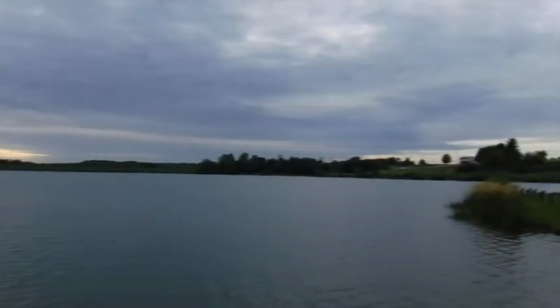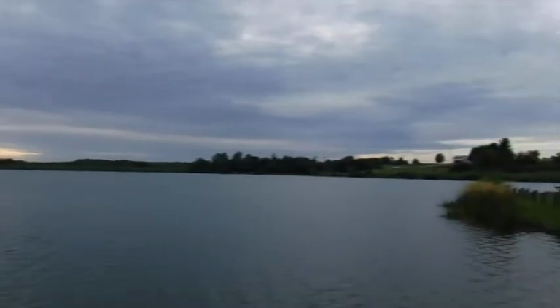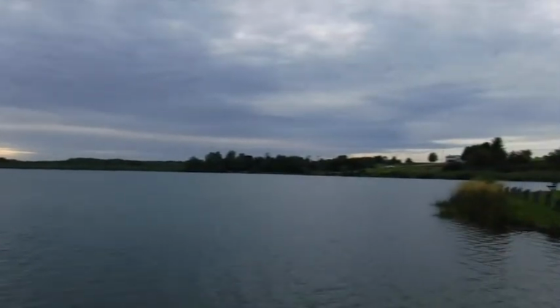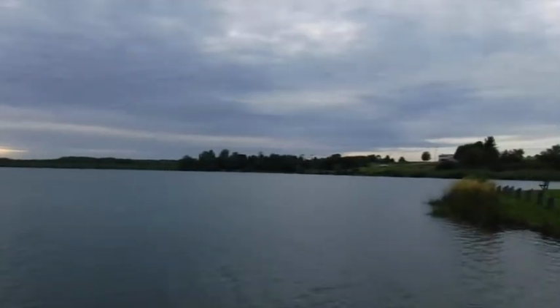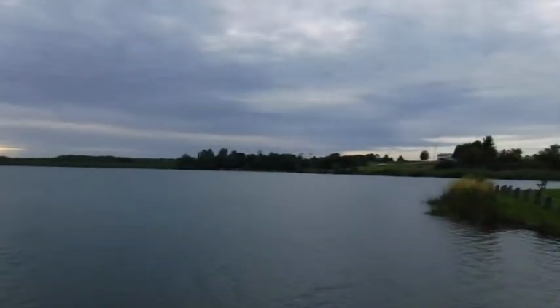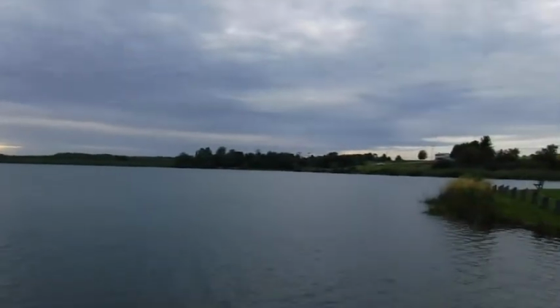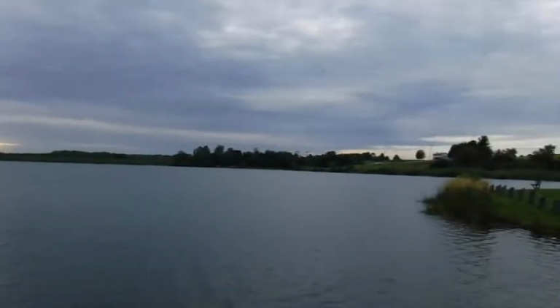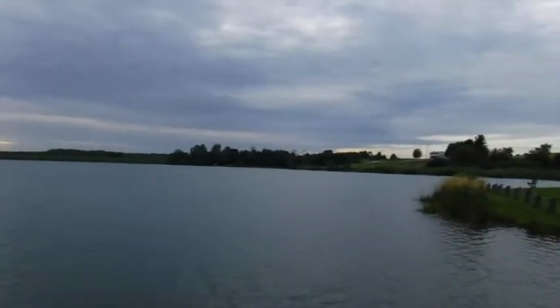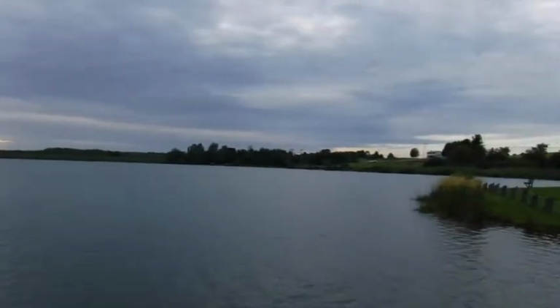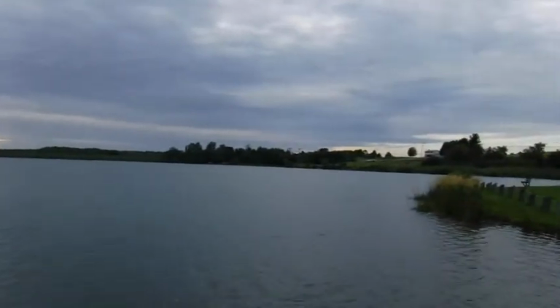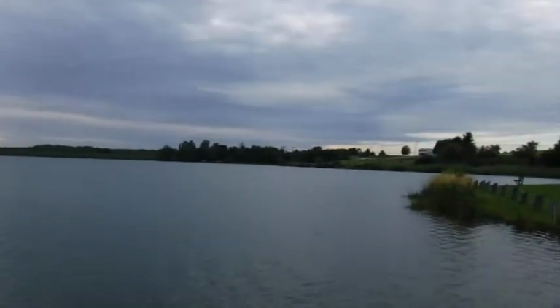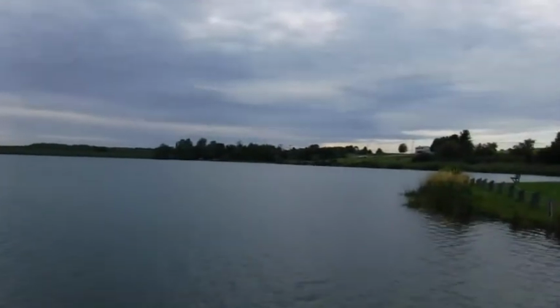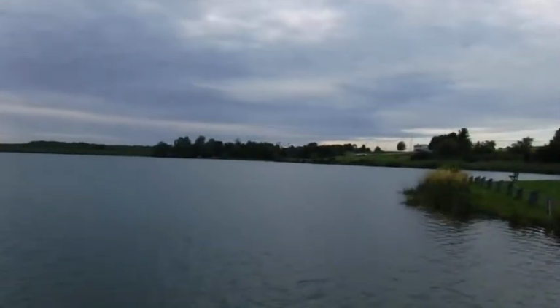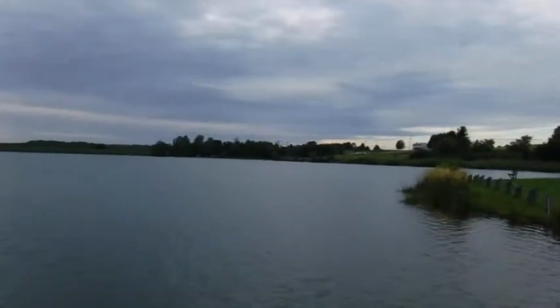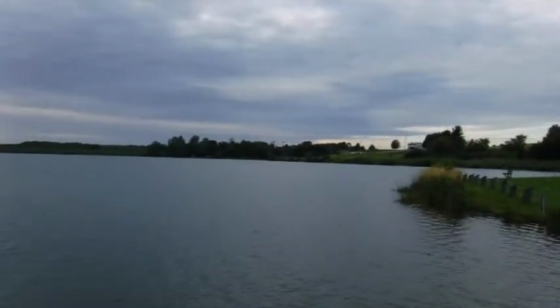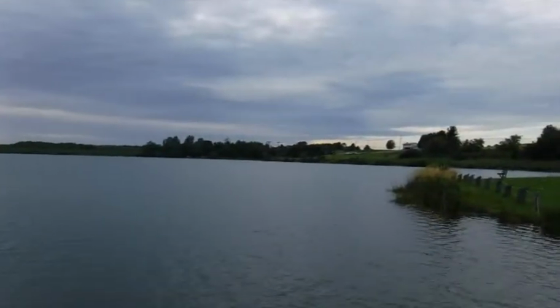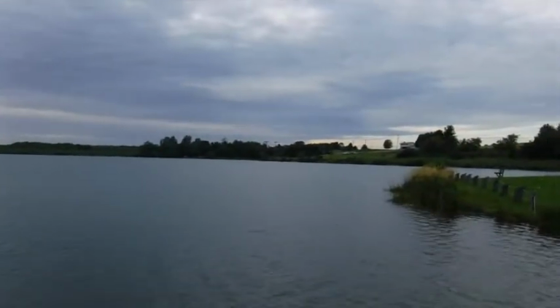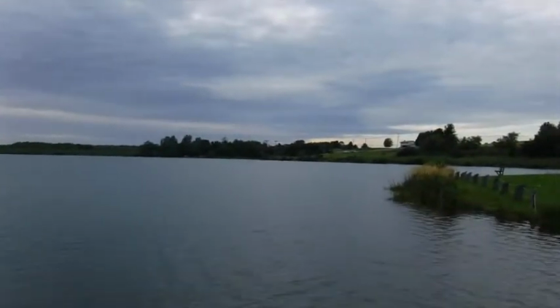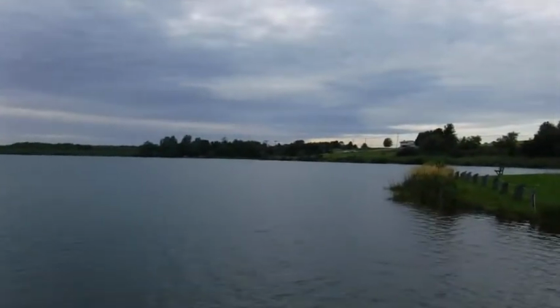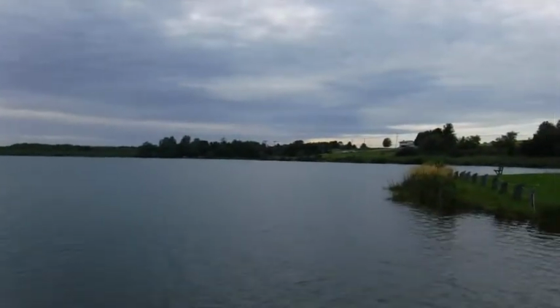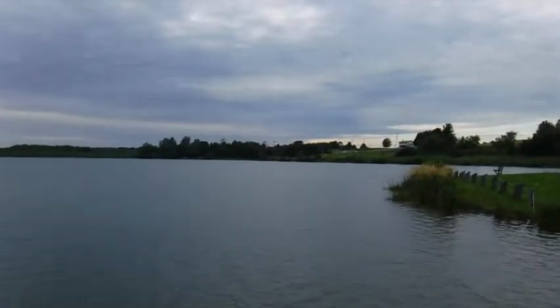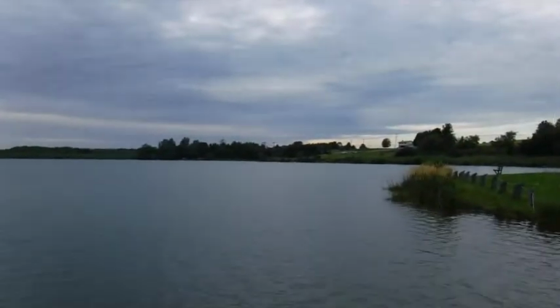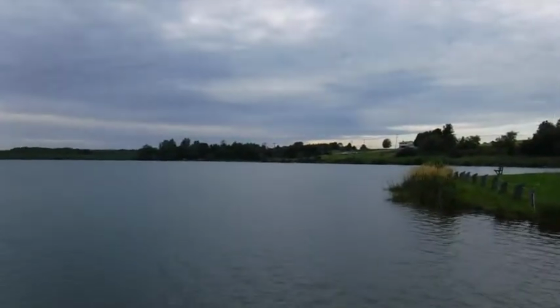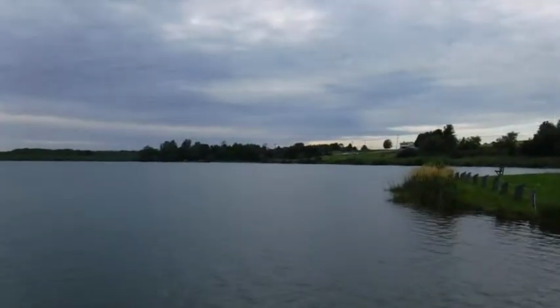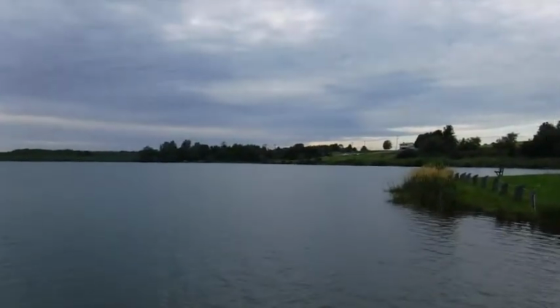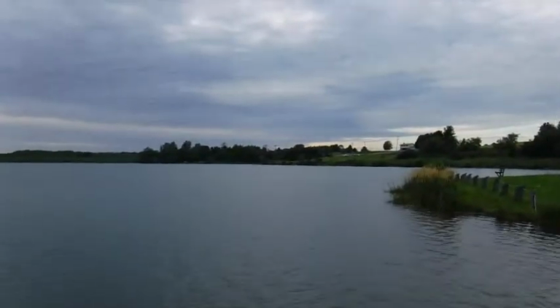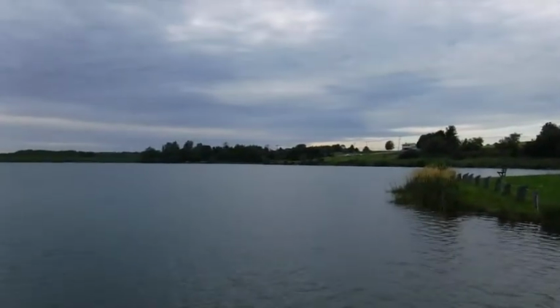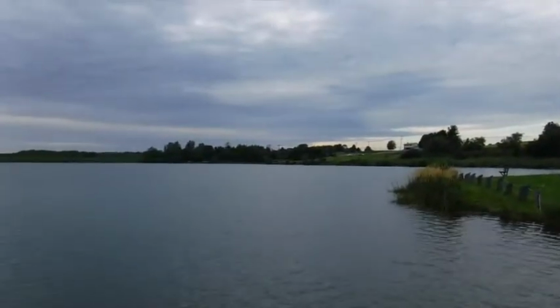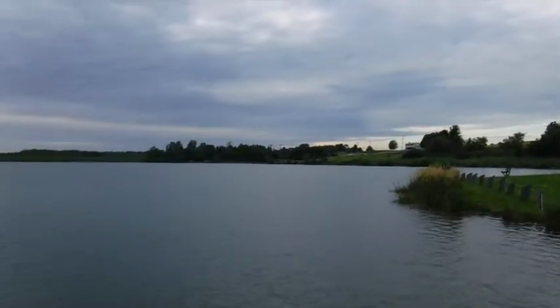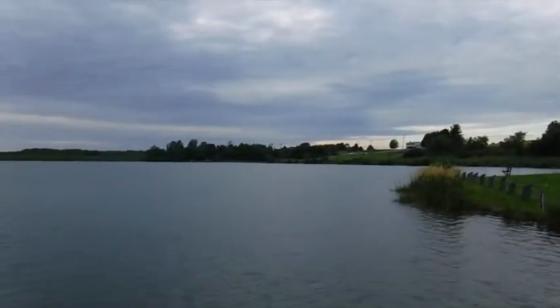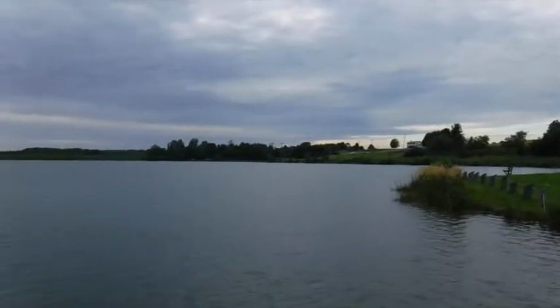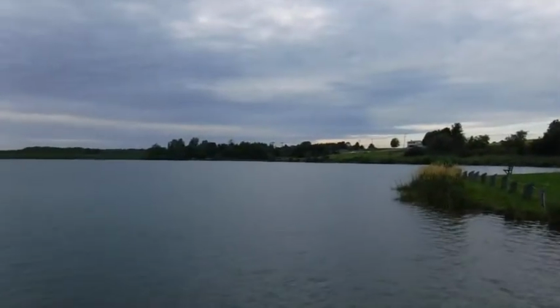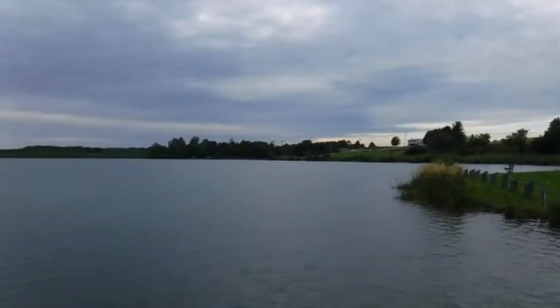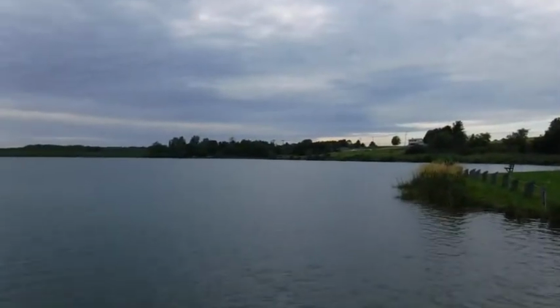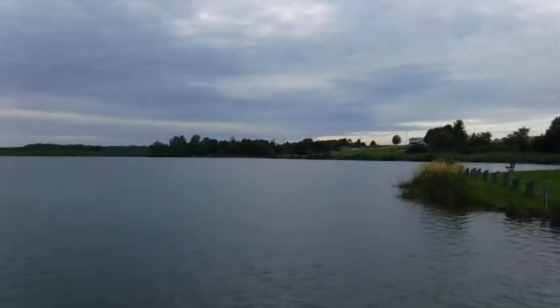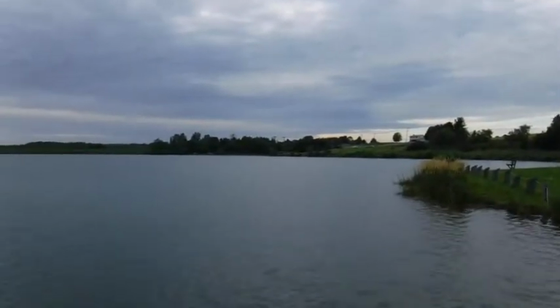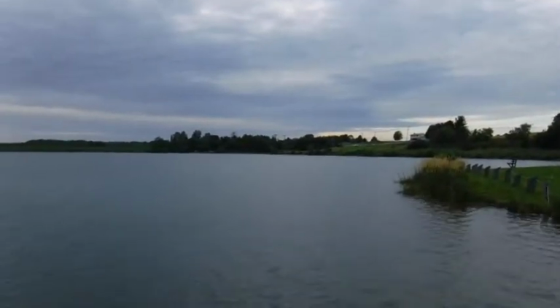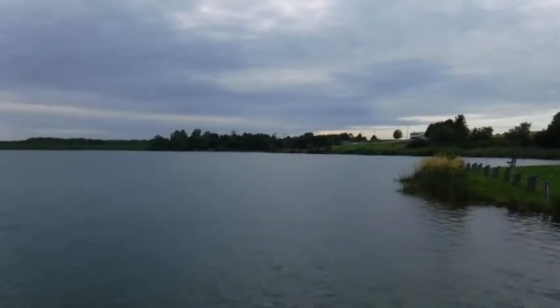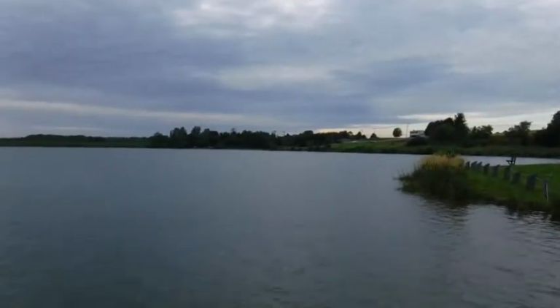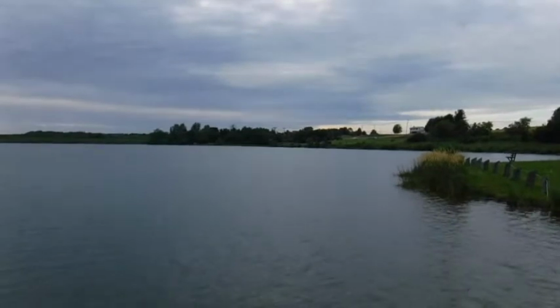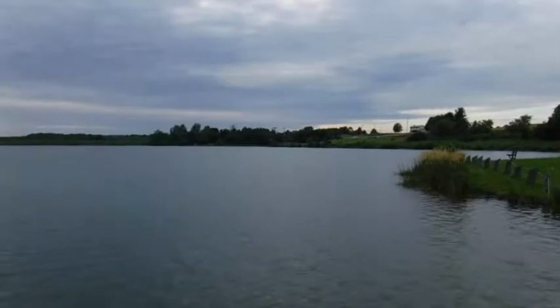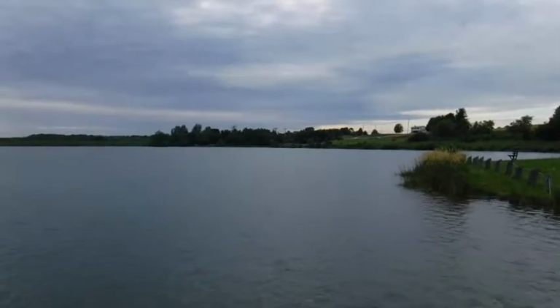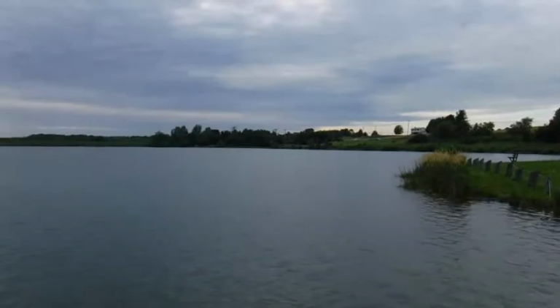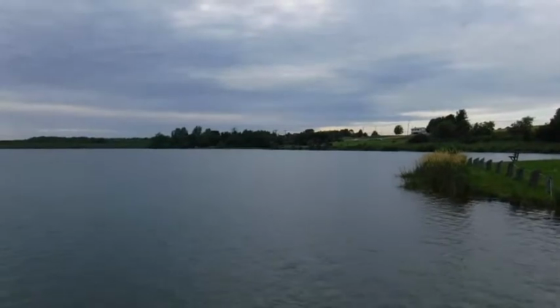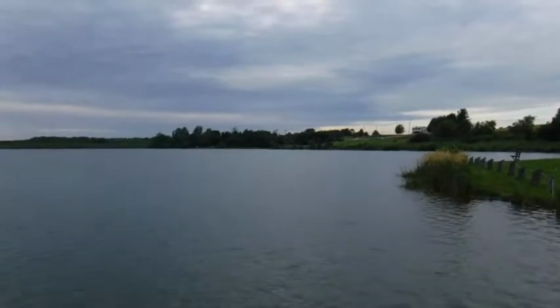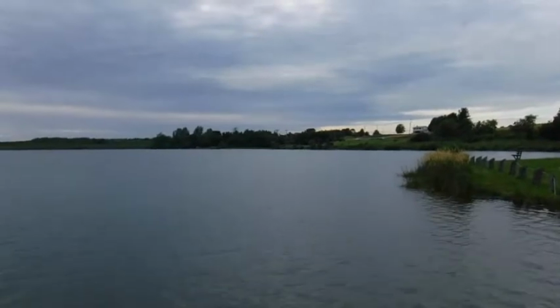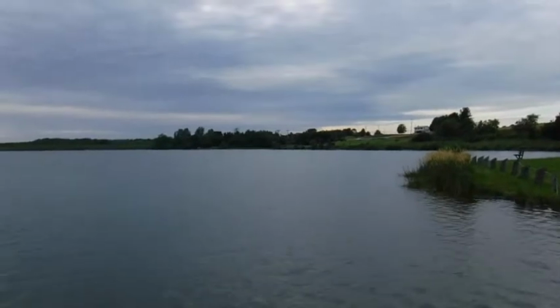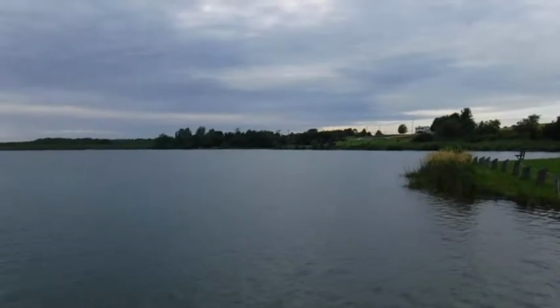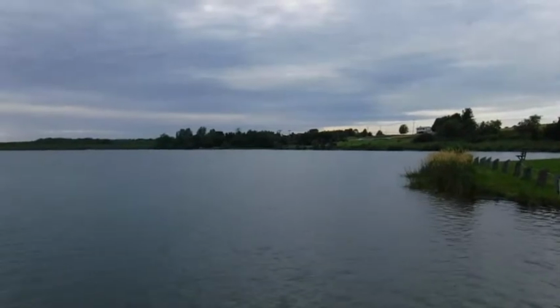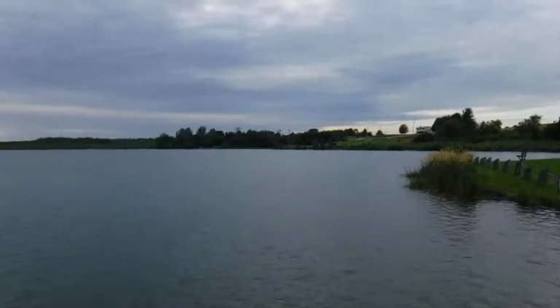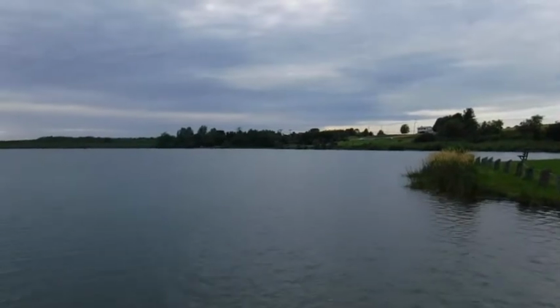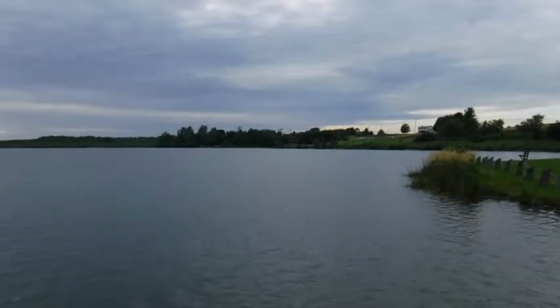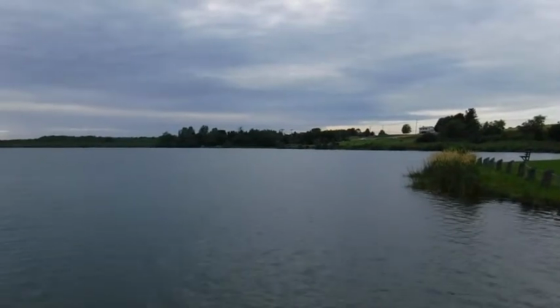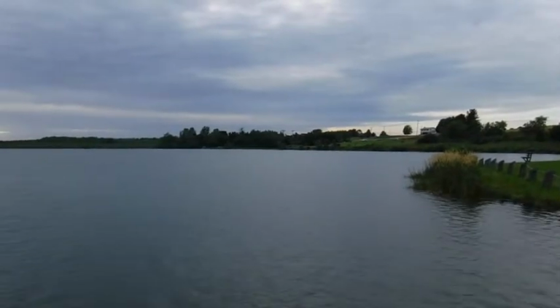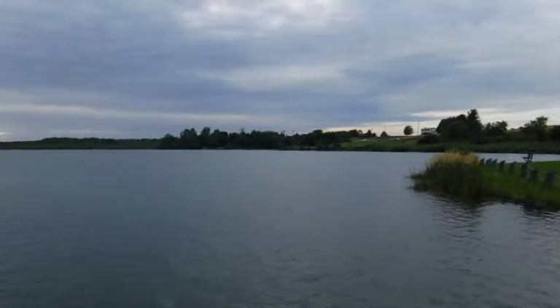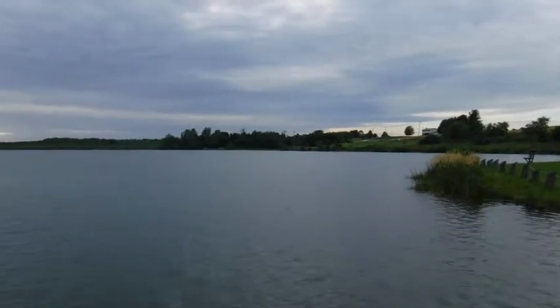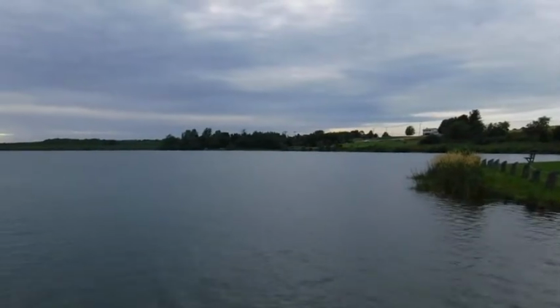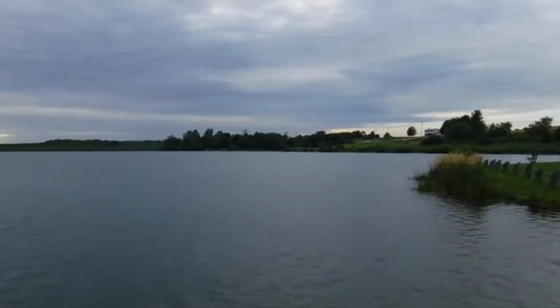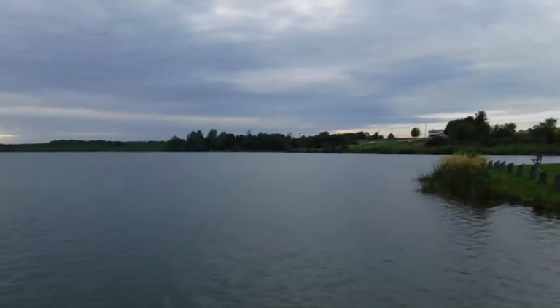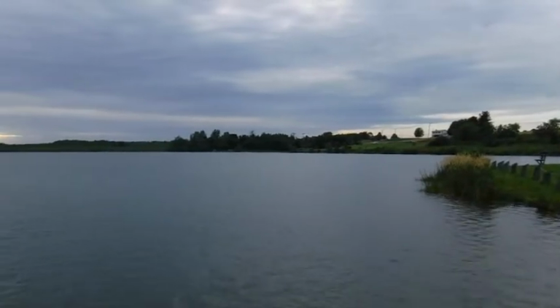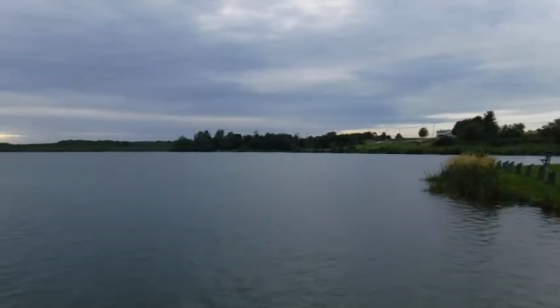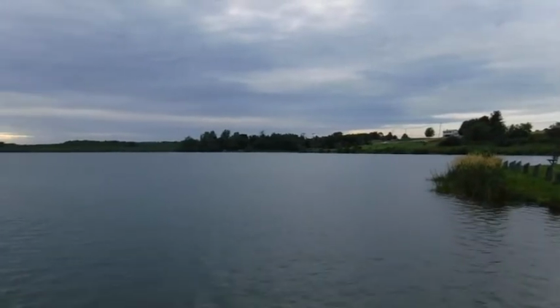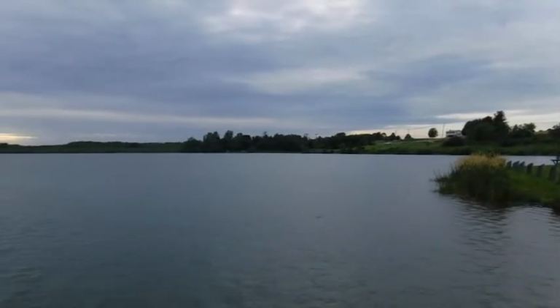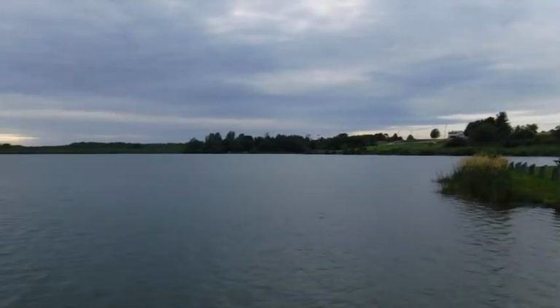Nice day, low humidity, nice breeze. A lot of people fishing here though.